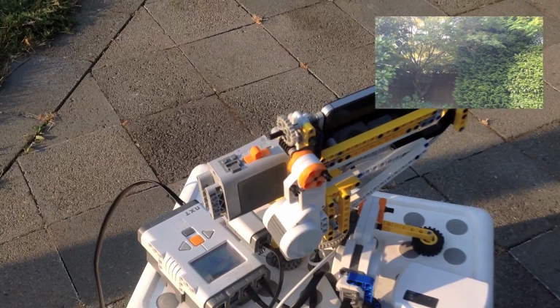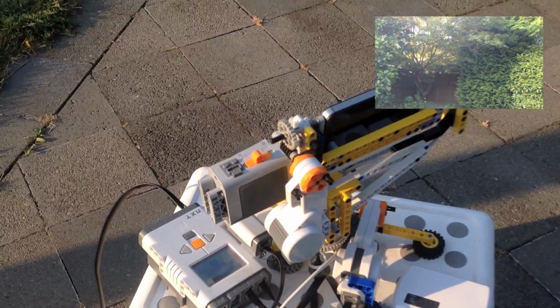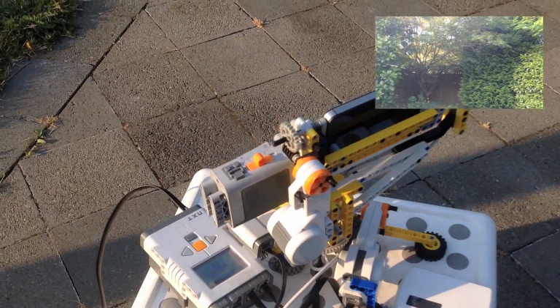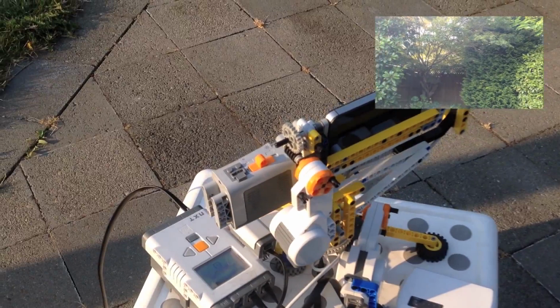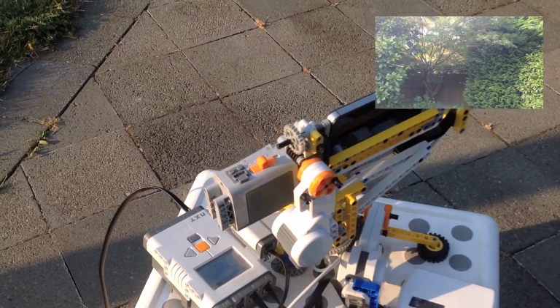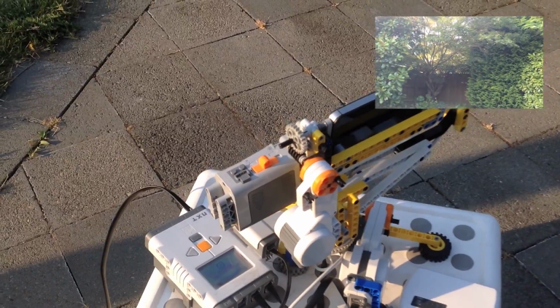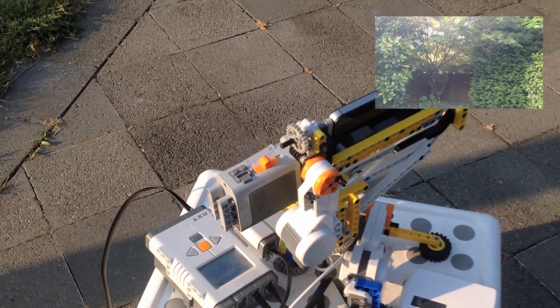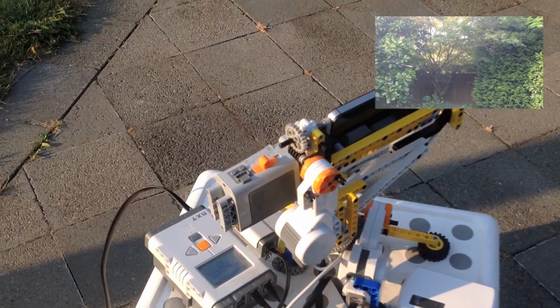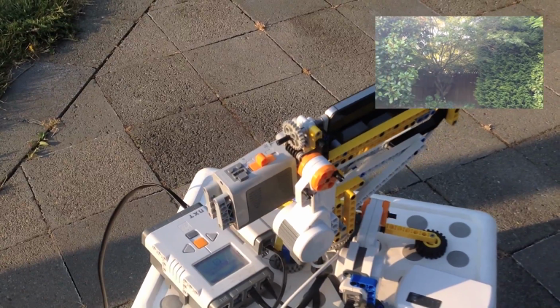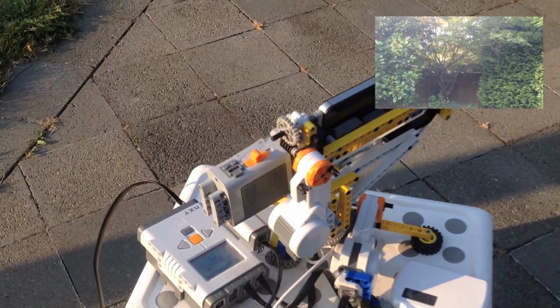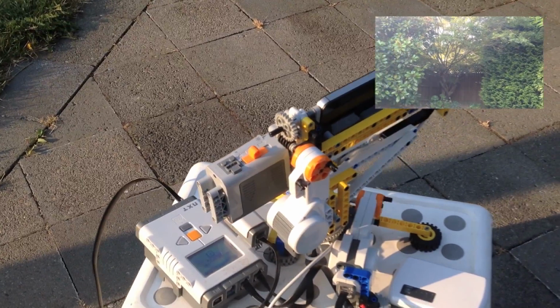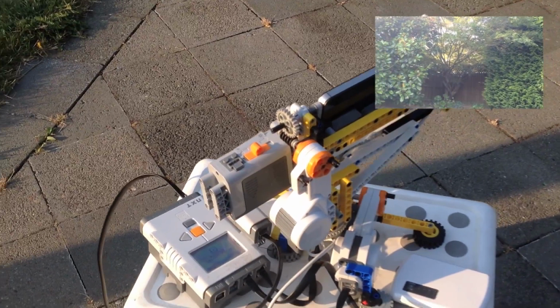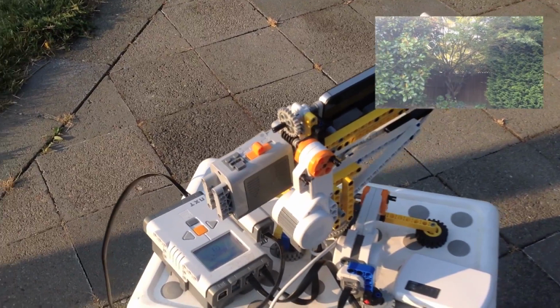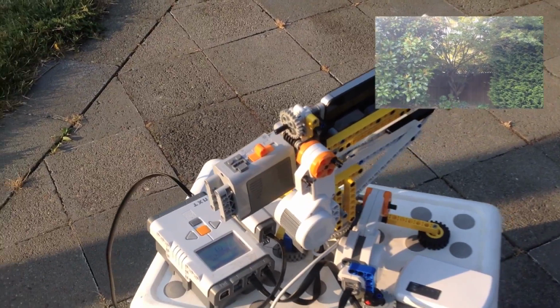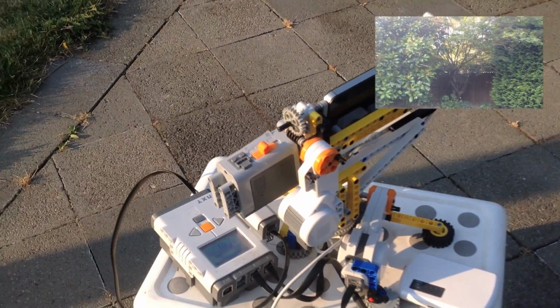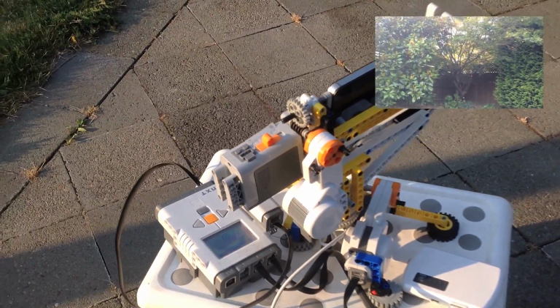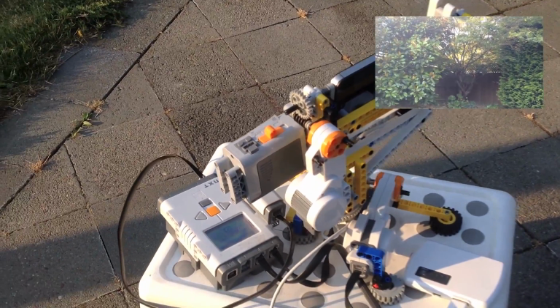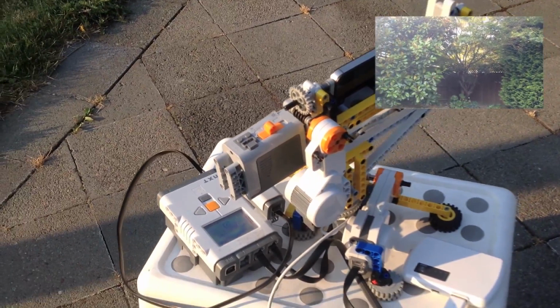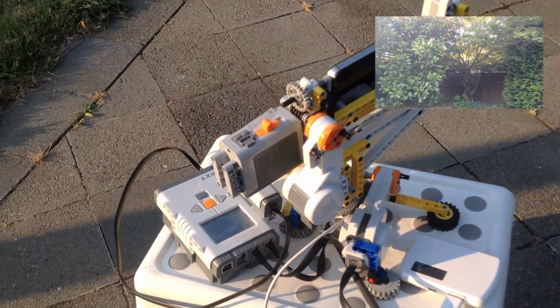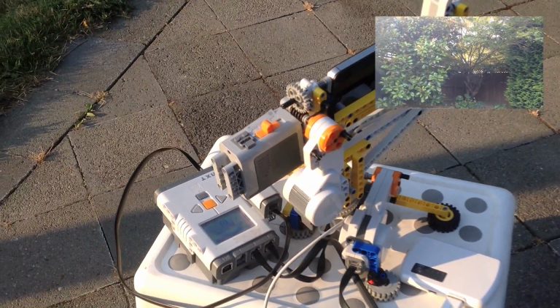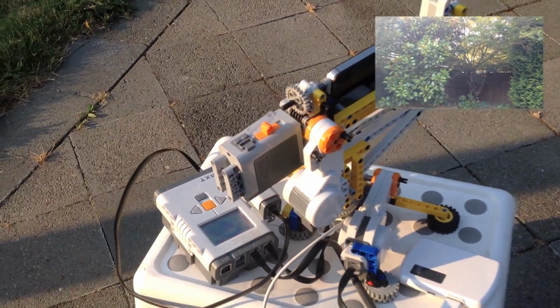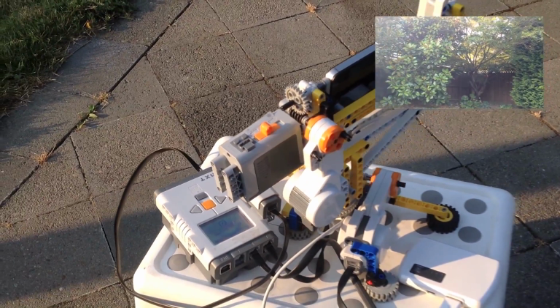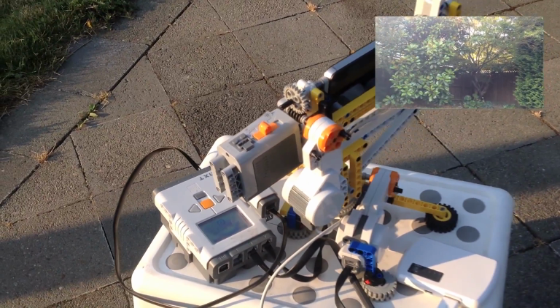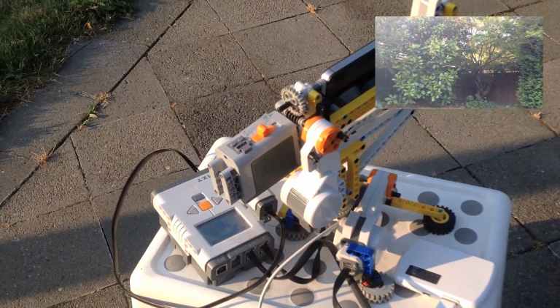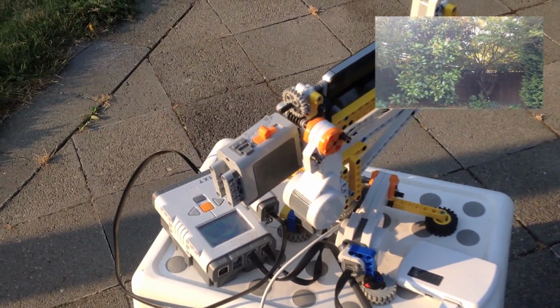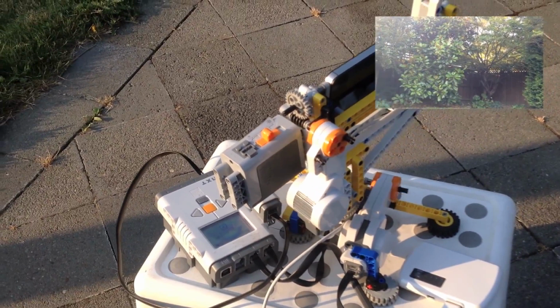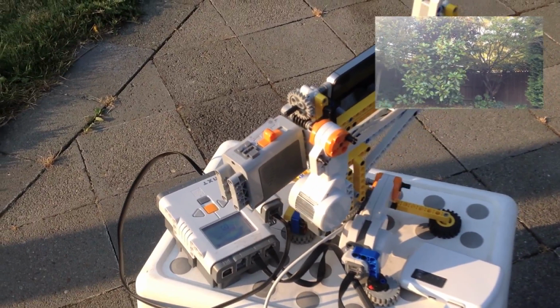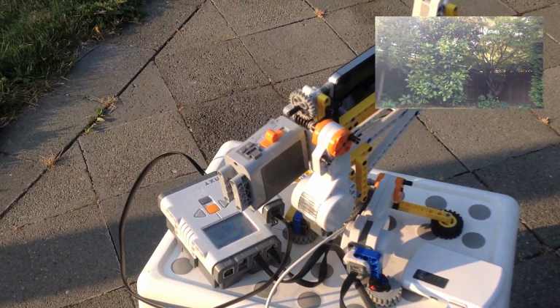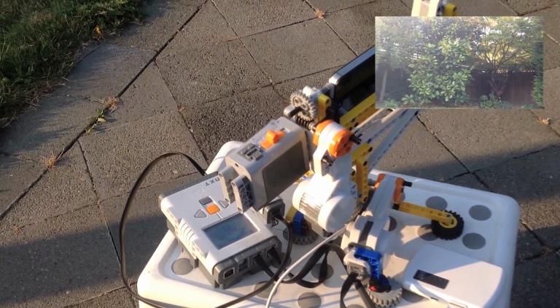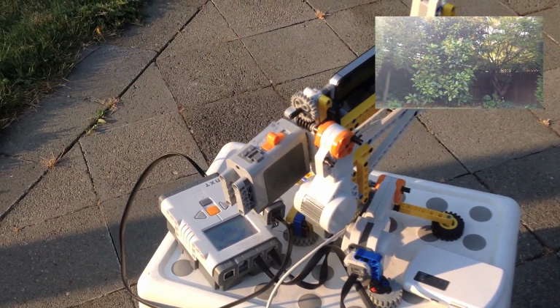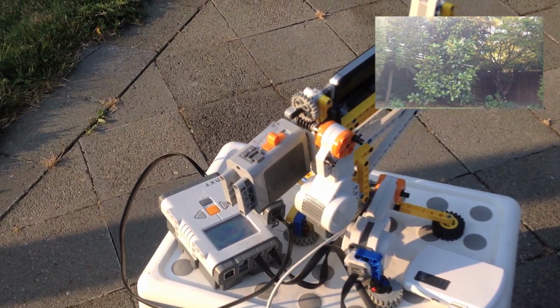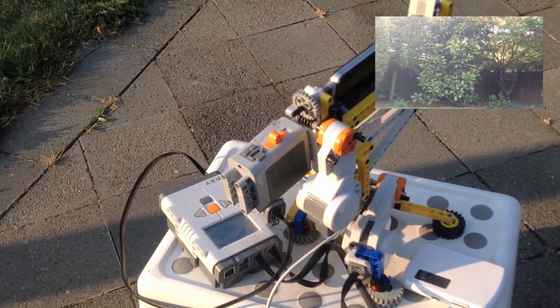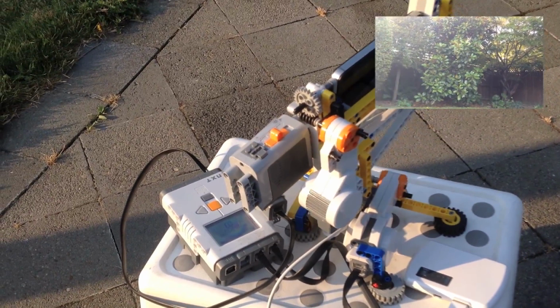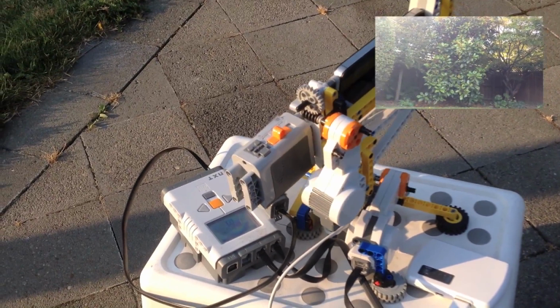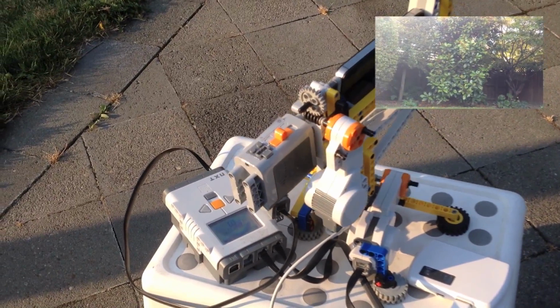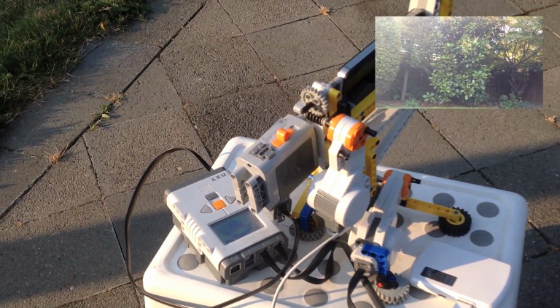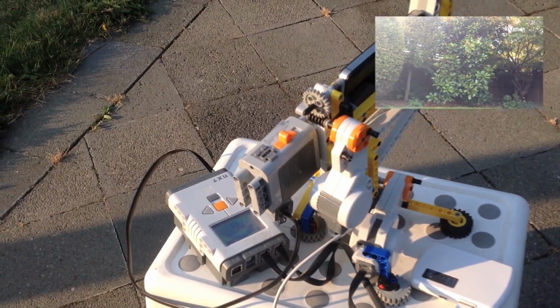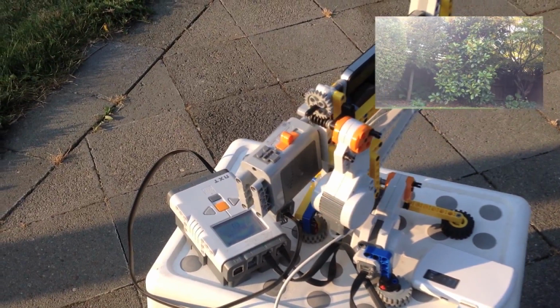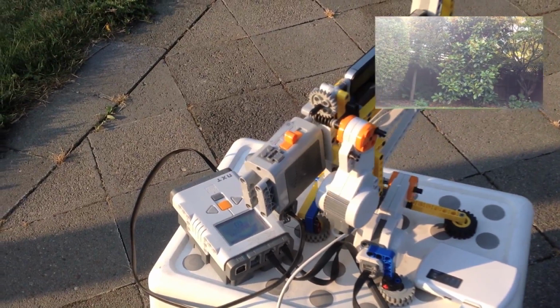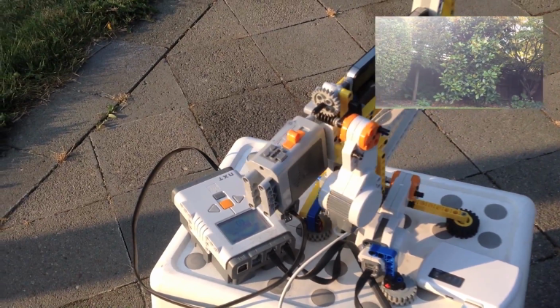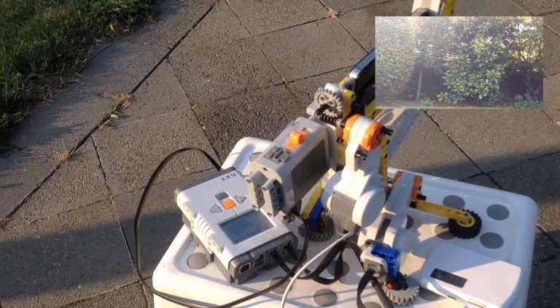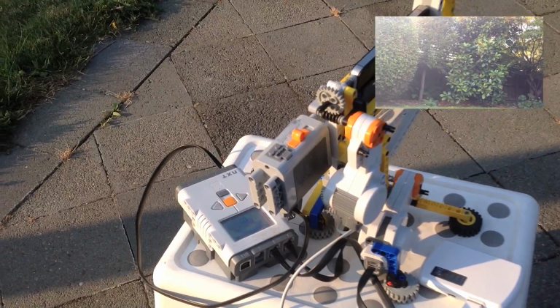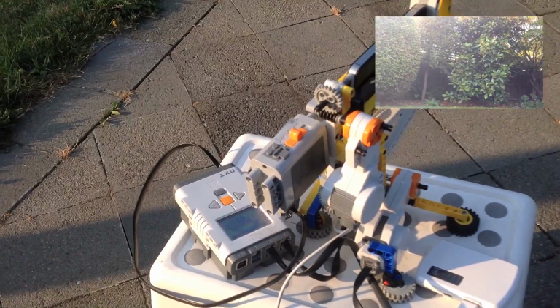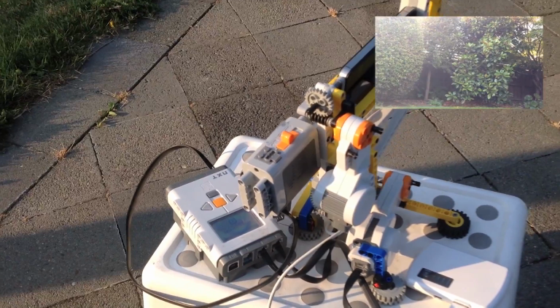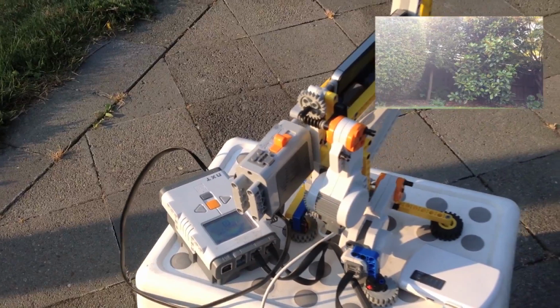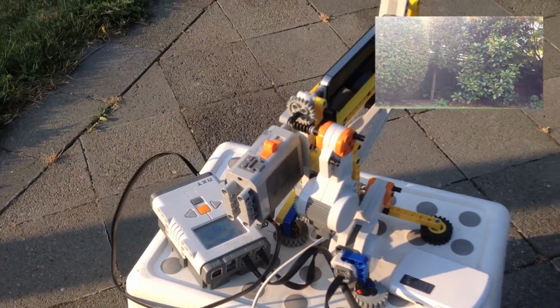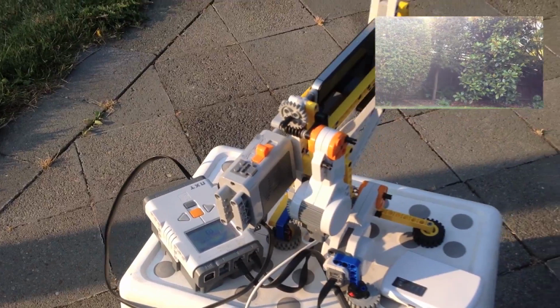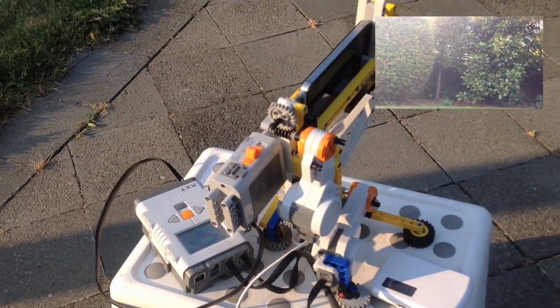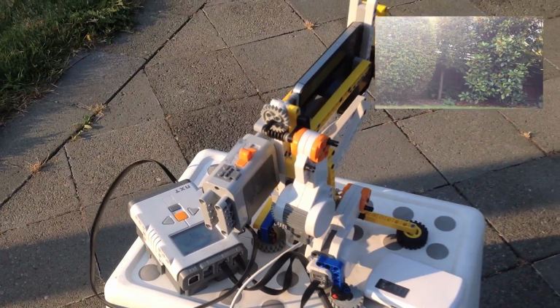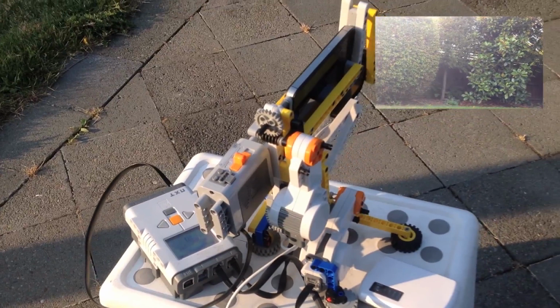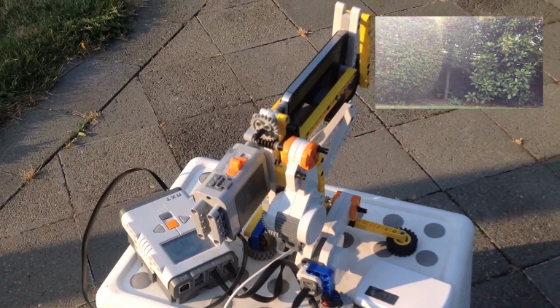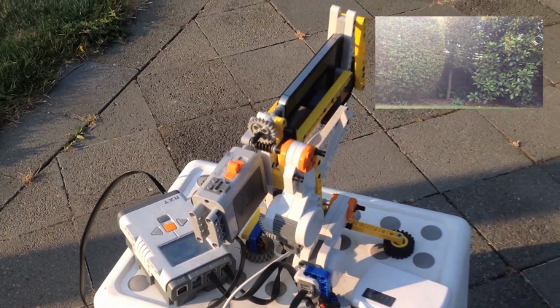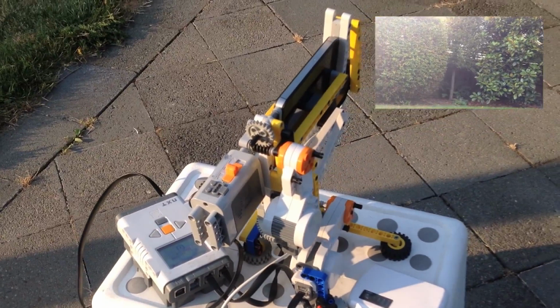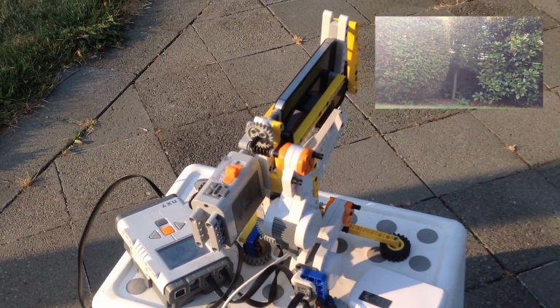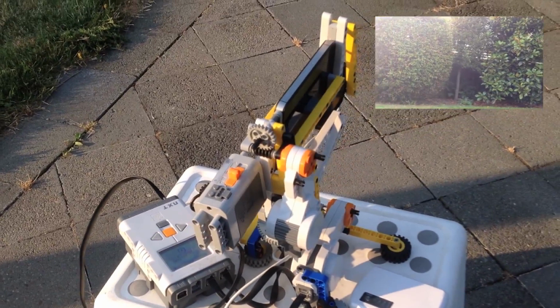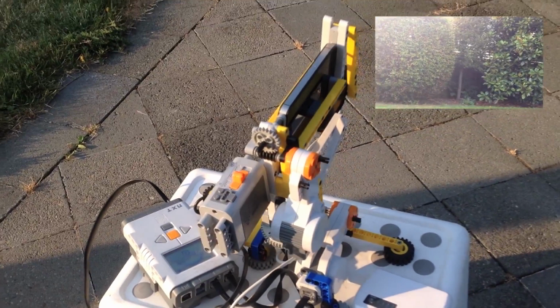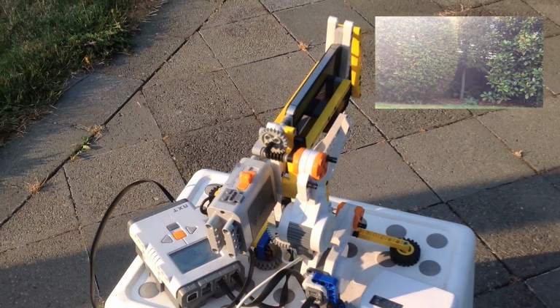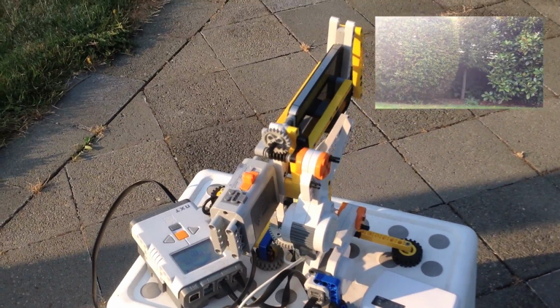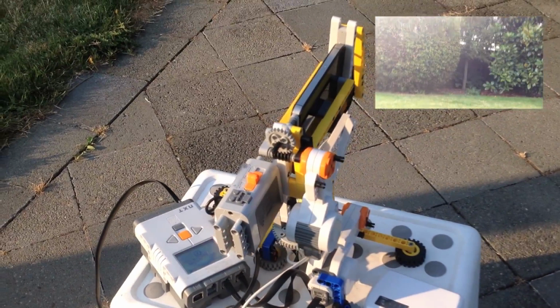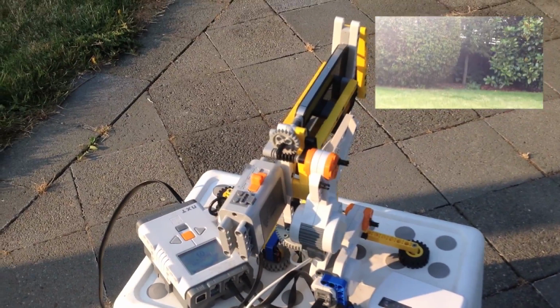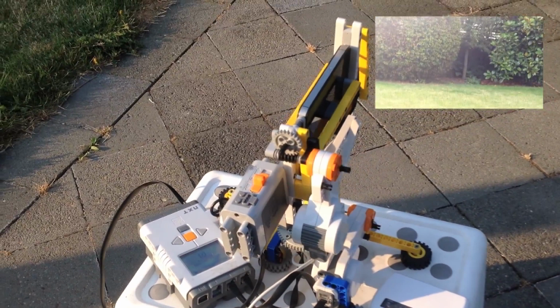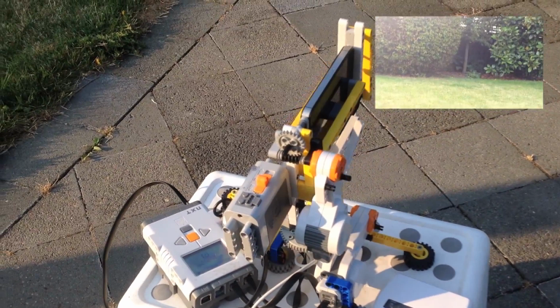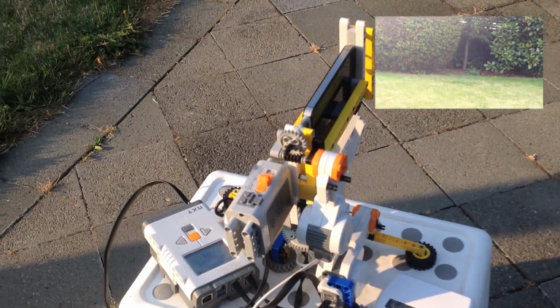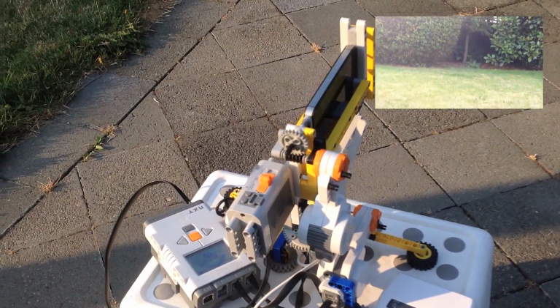I've also added a battery pack on the sides as a counterweight, so that the whole thing becomes more stable.